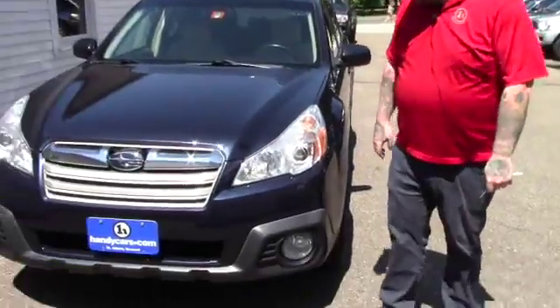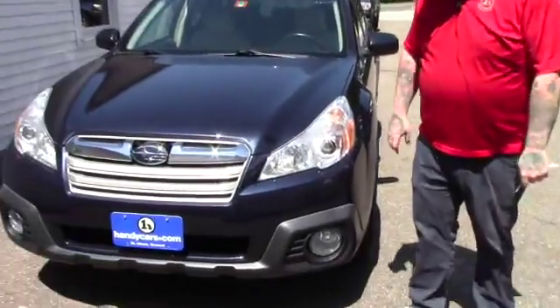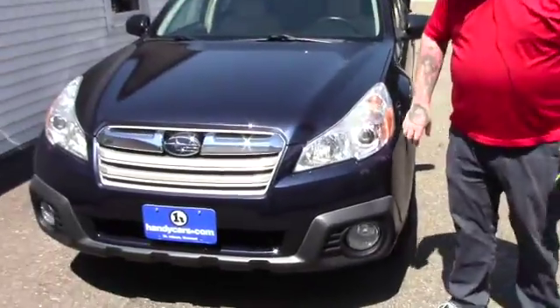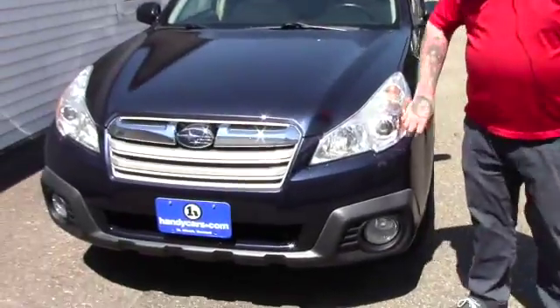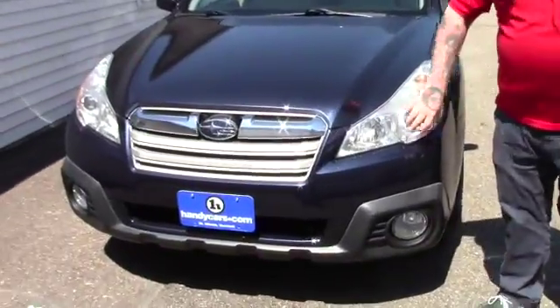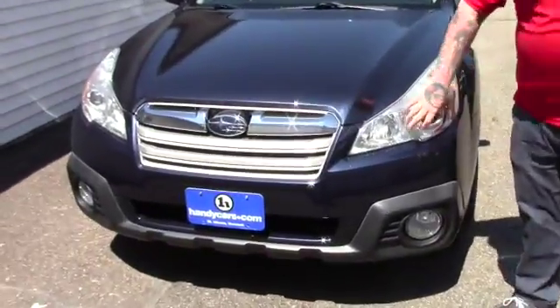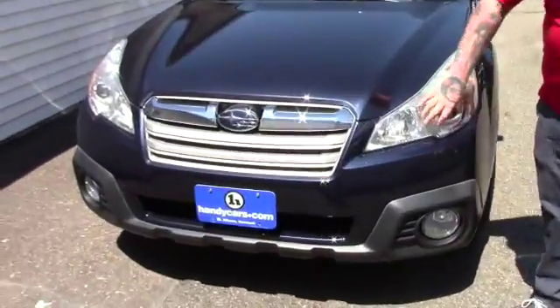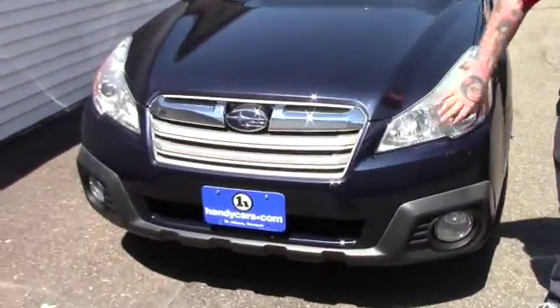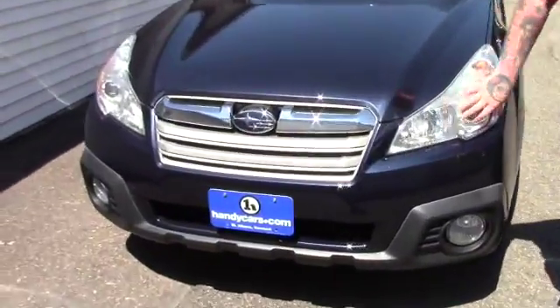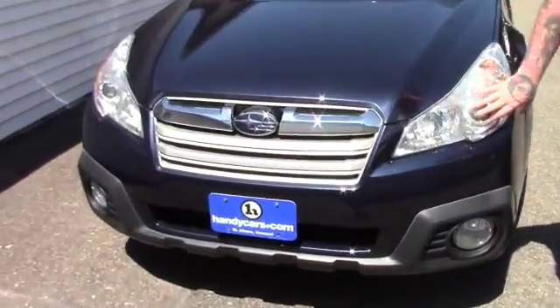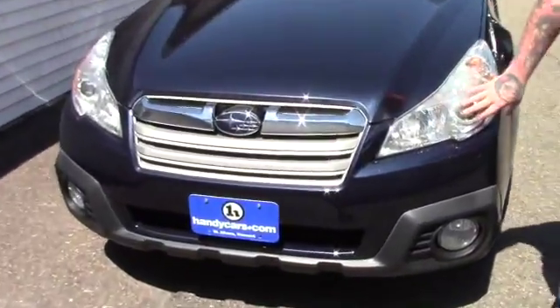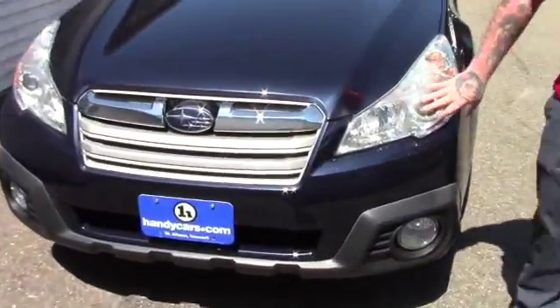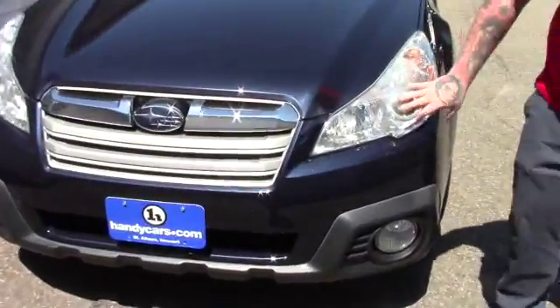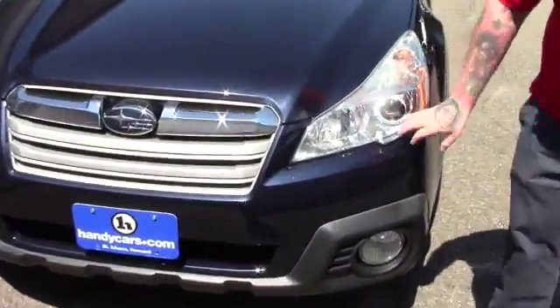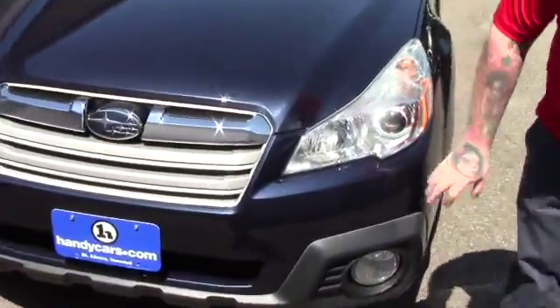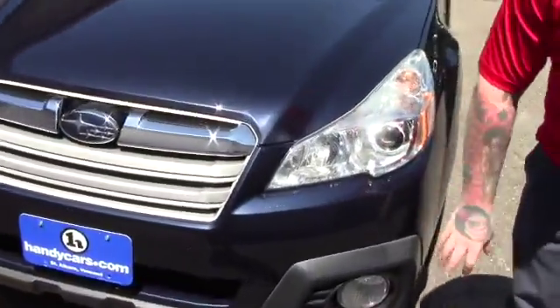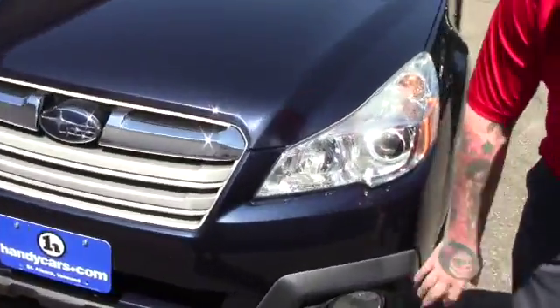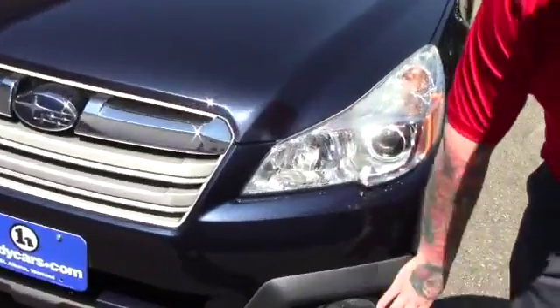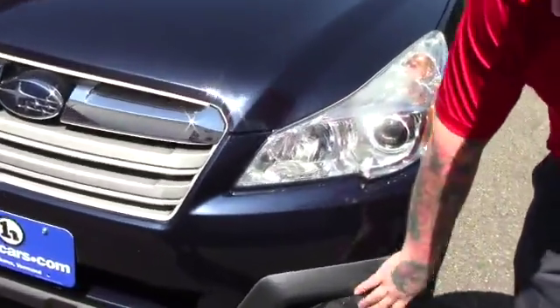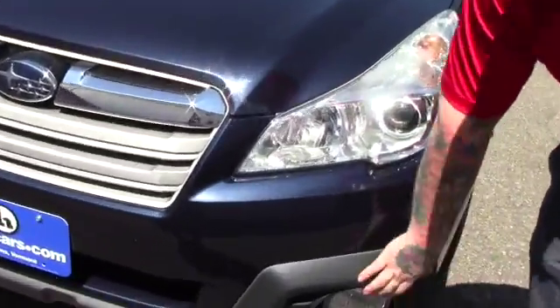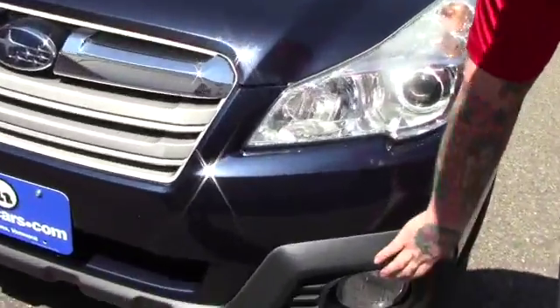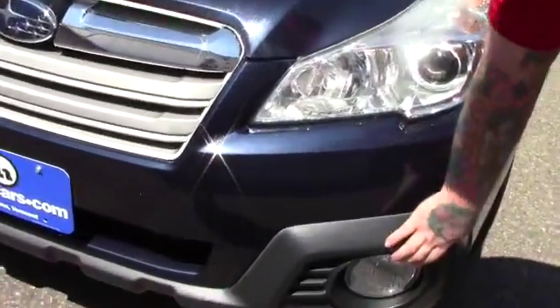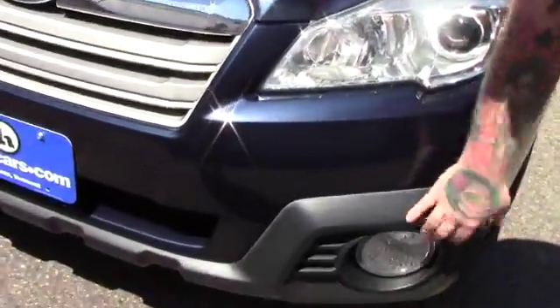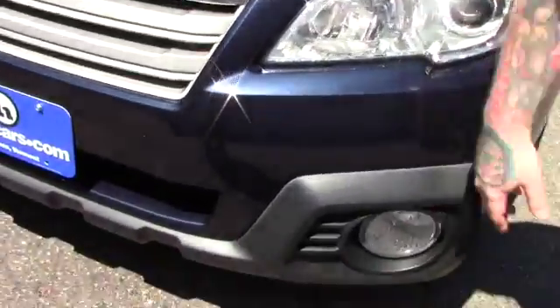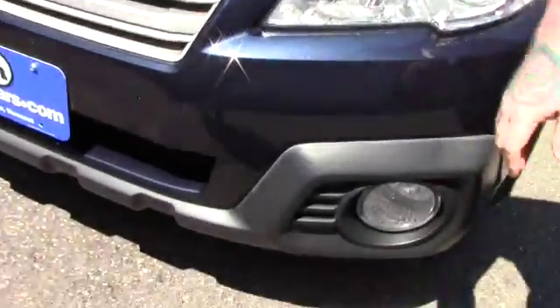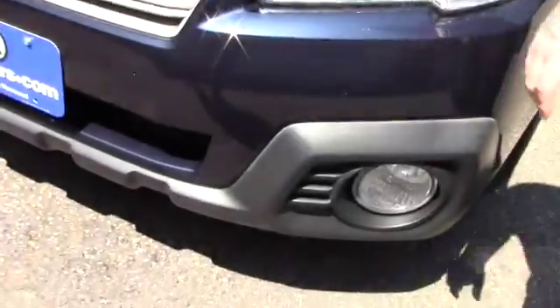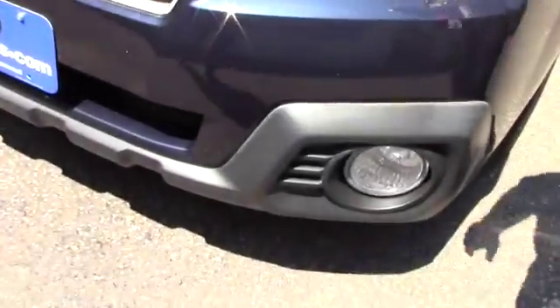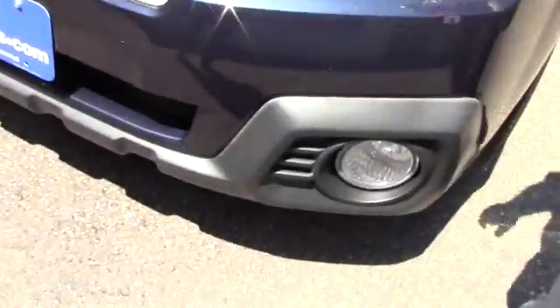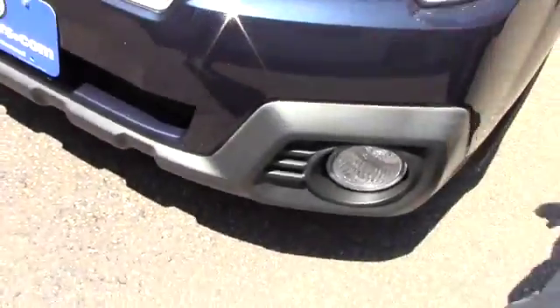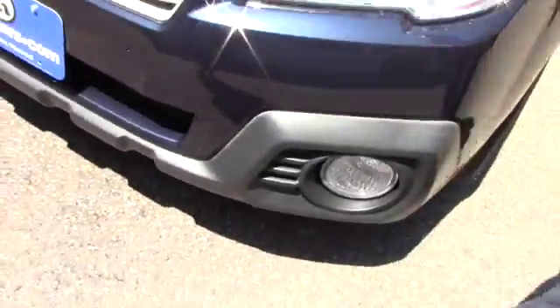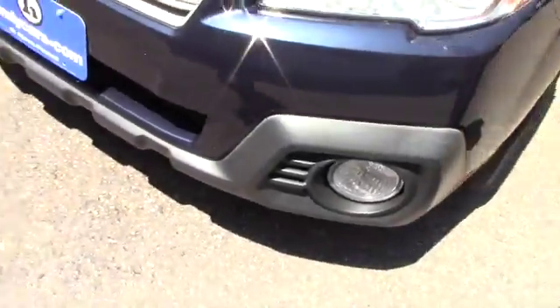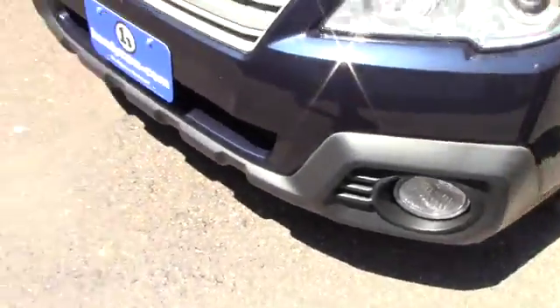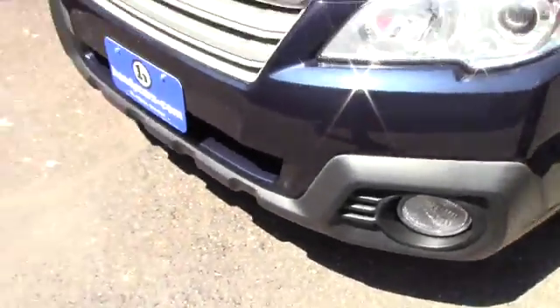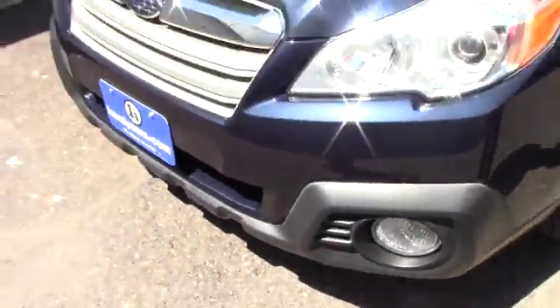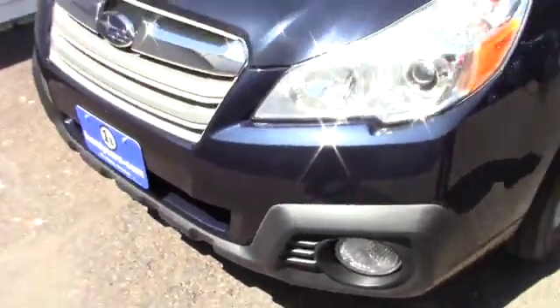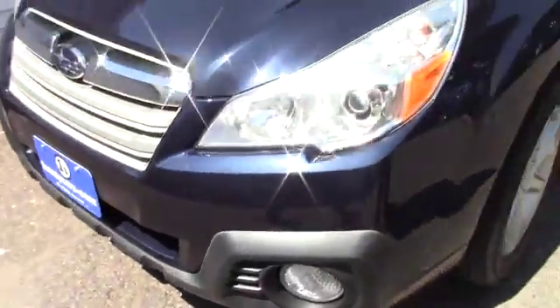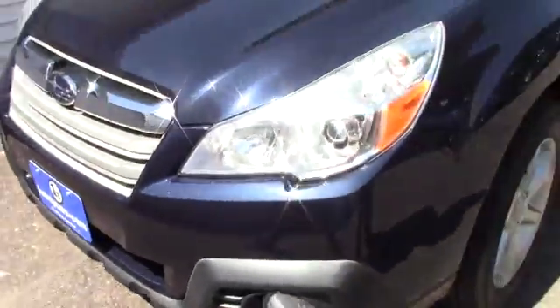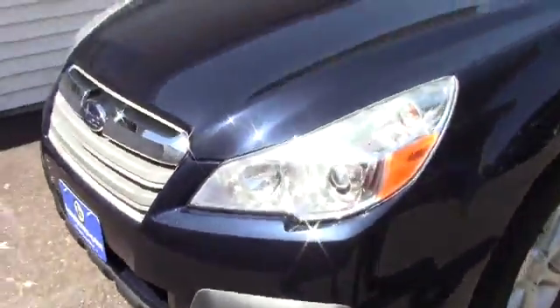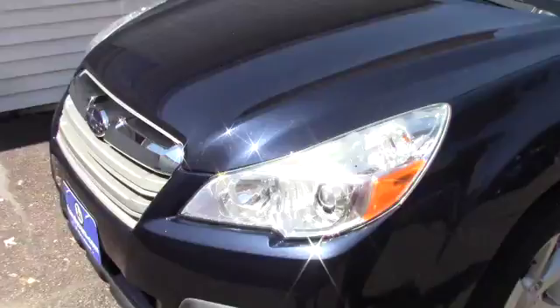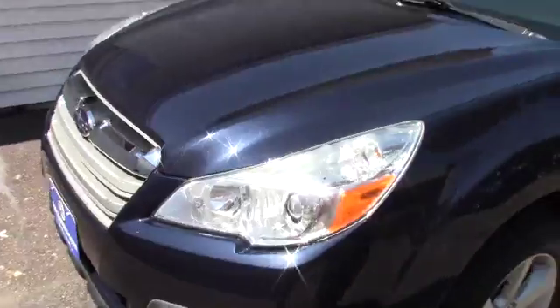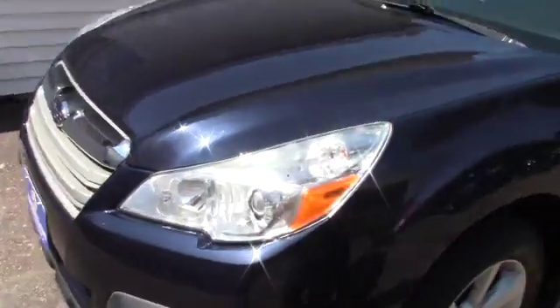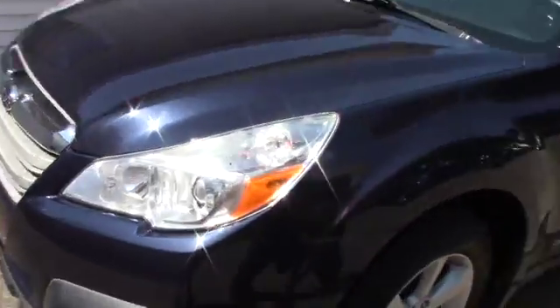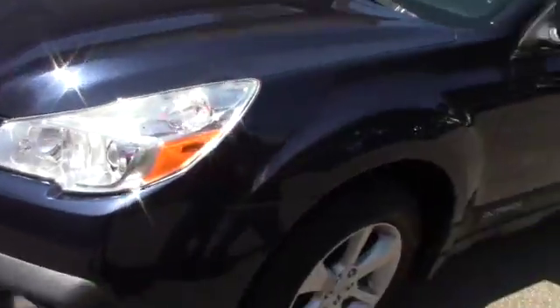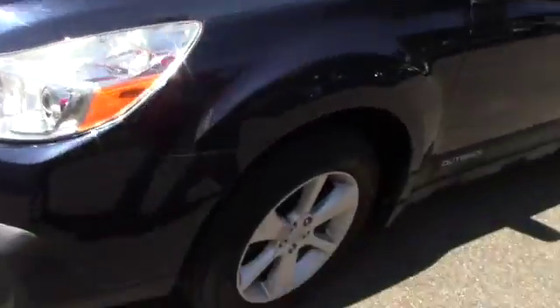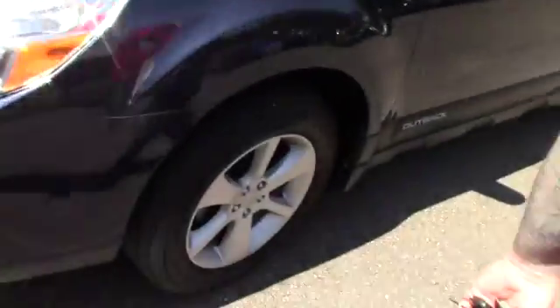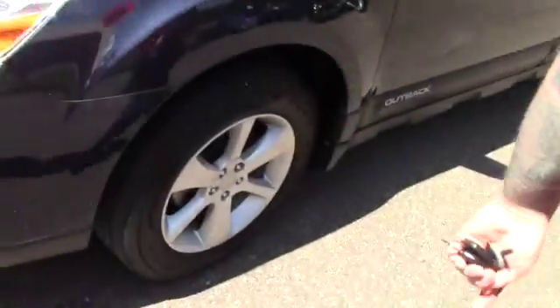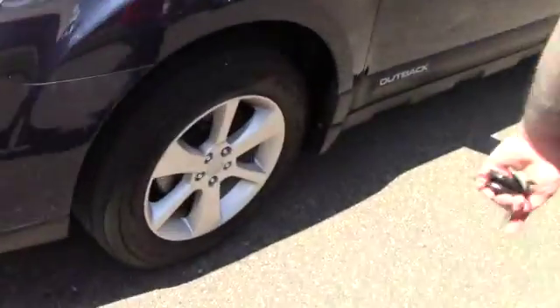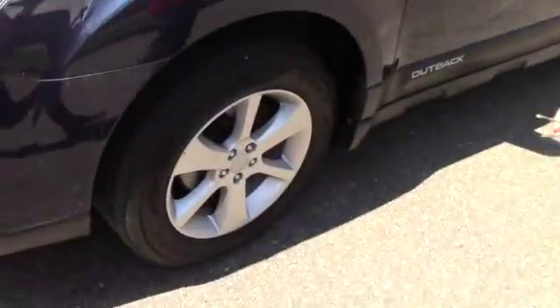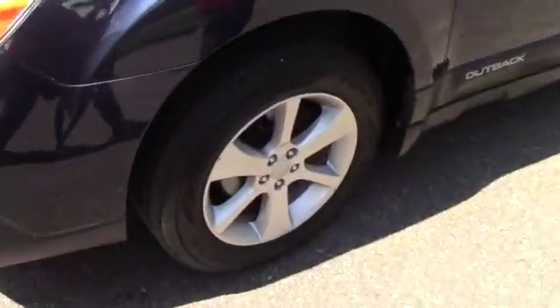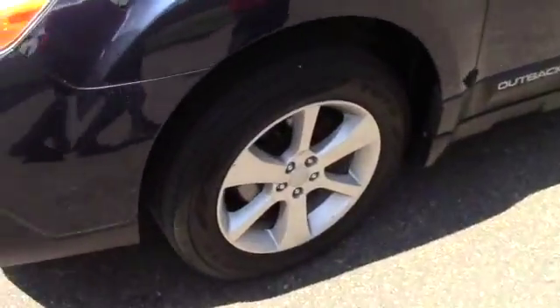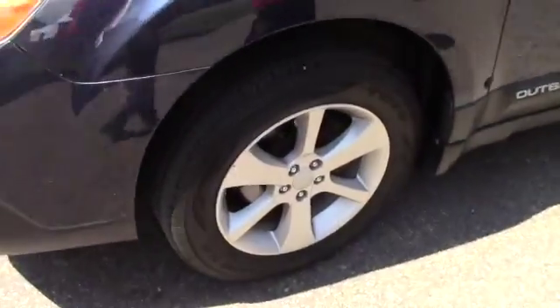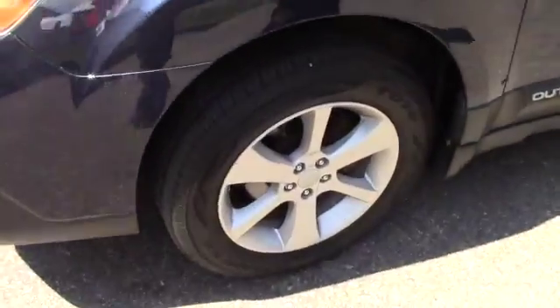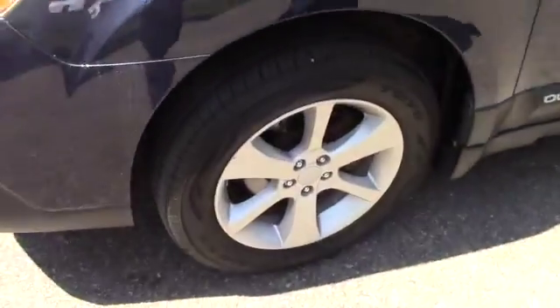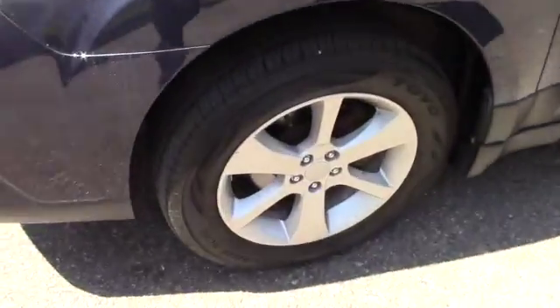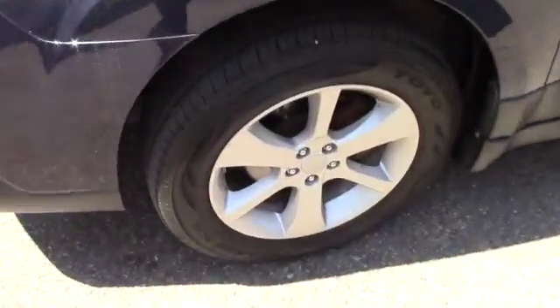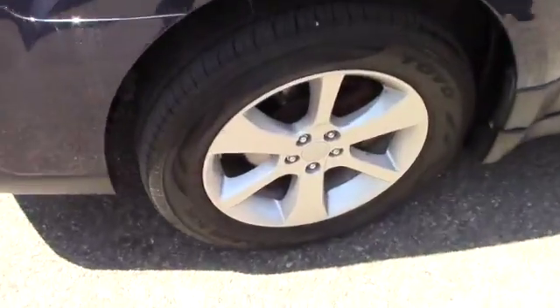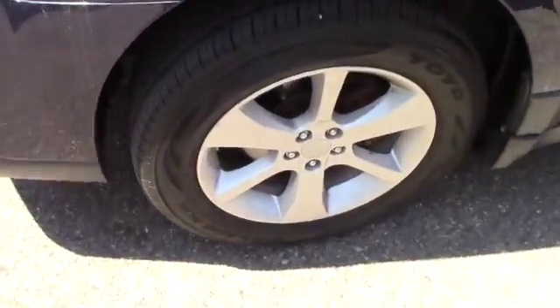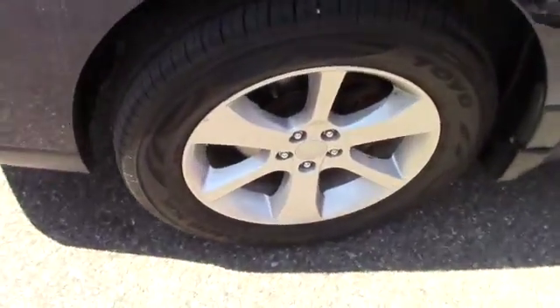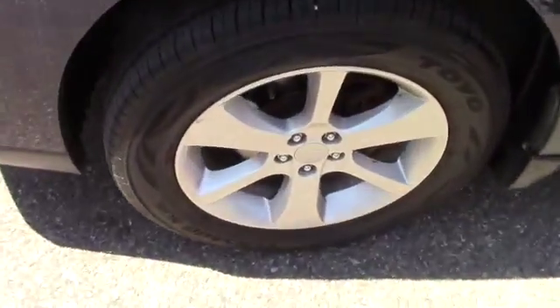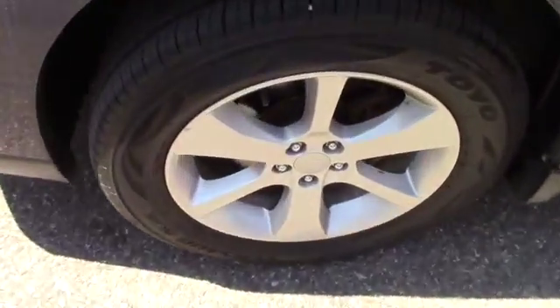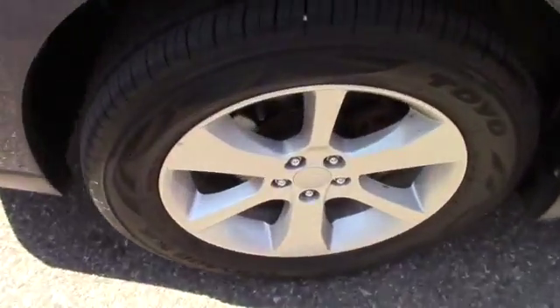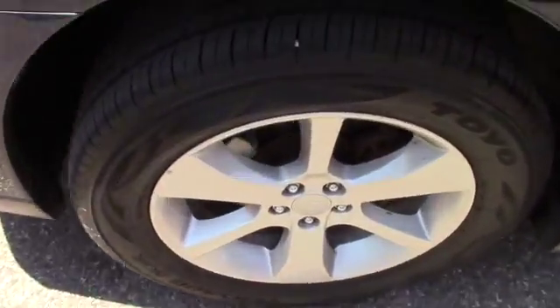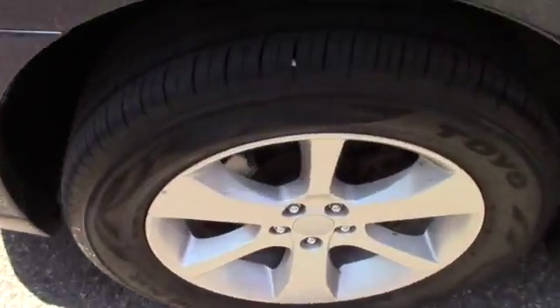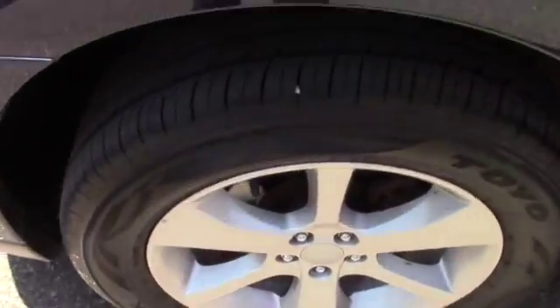This does have the xenon headlights, you've got the fog lights integrated into the bumper. Coming down along the side of the vehicle, it is on the Subaru alloy wheels.